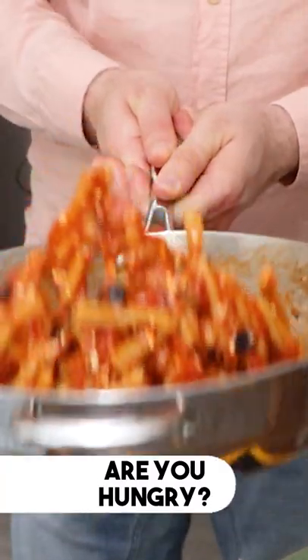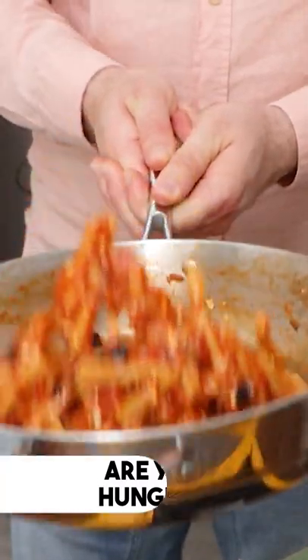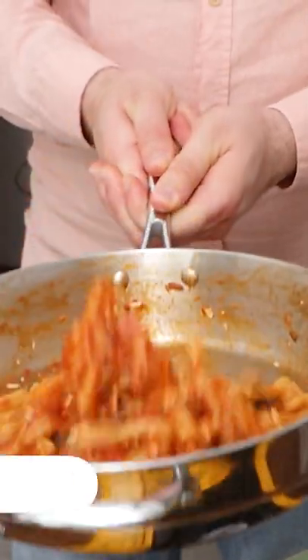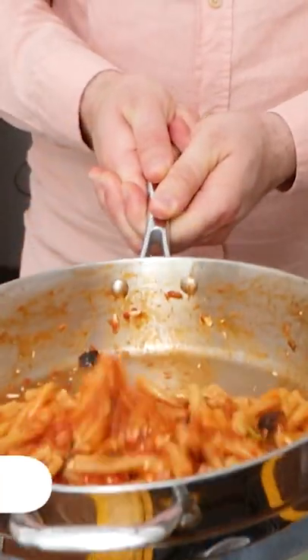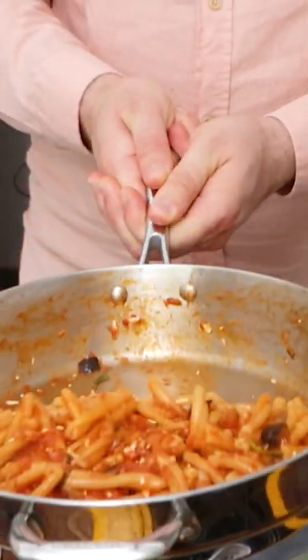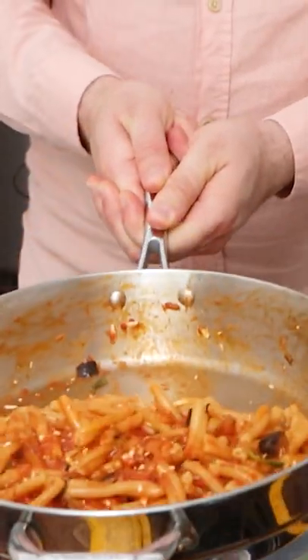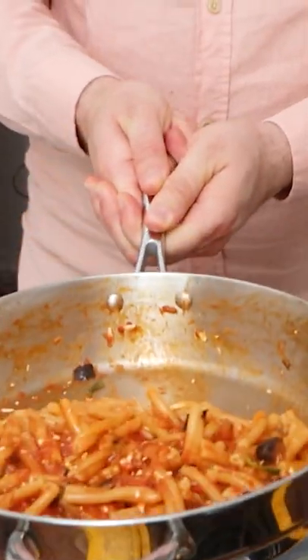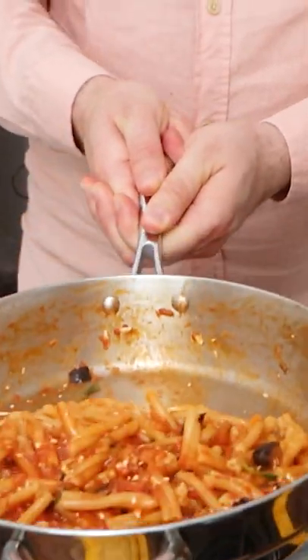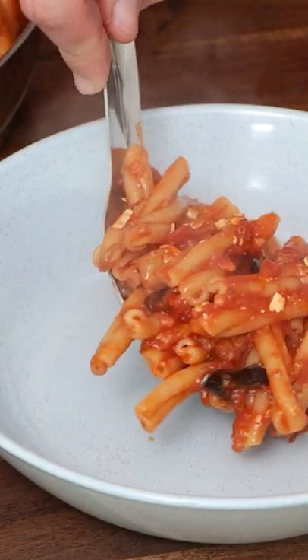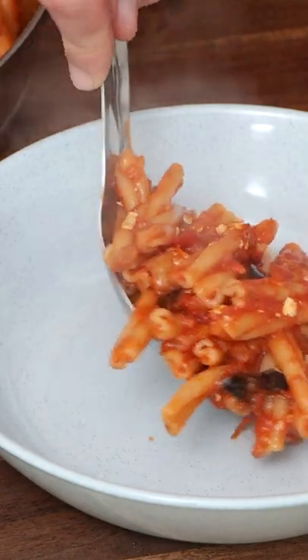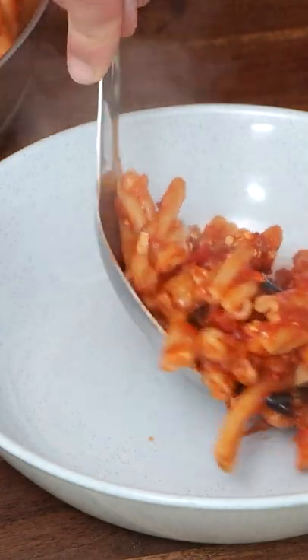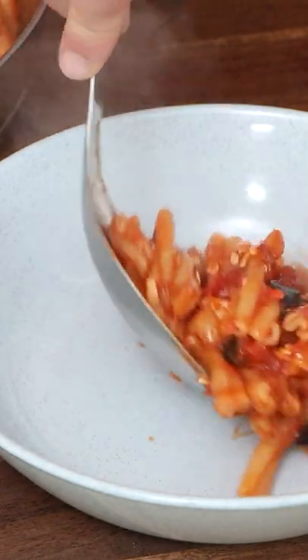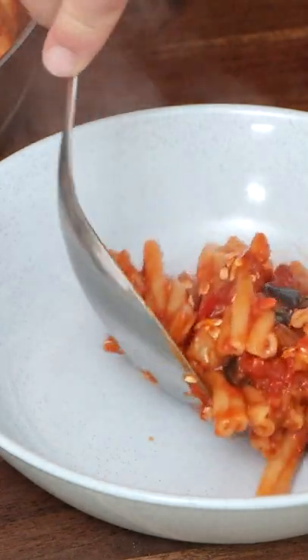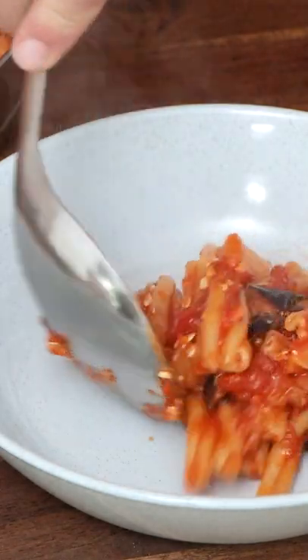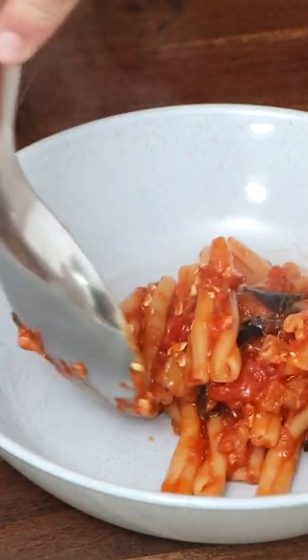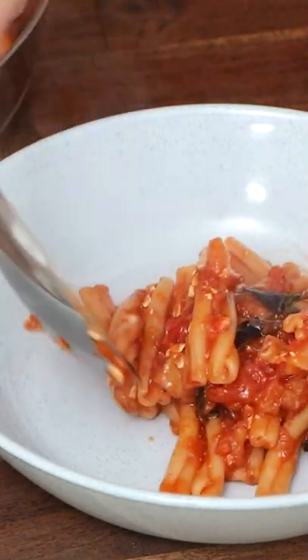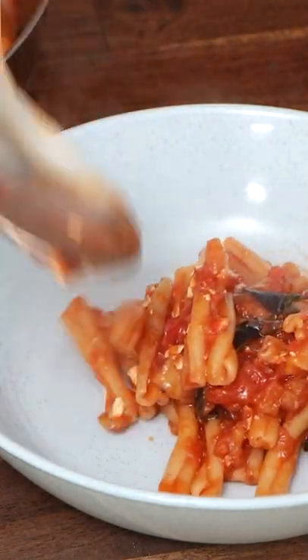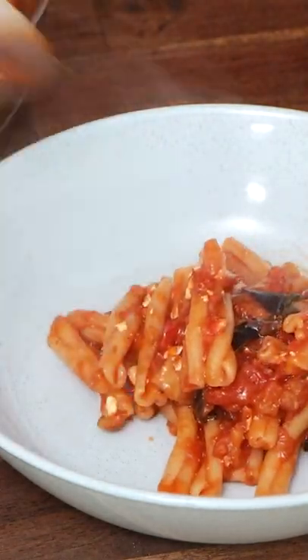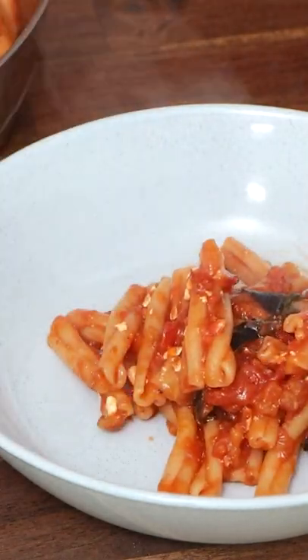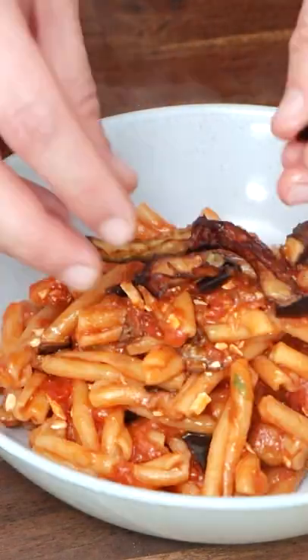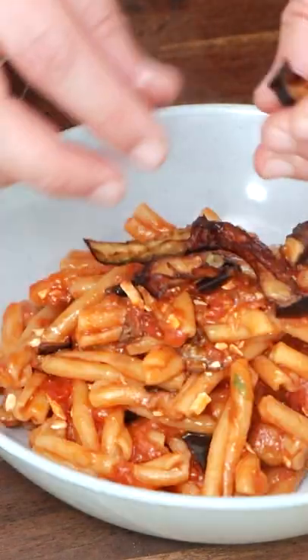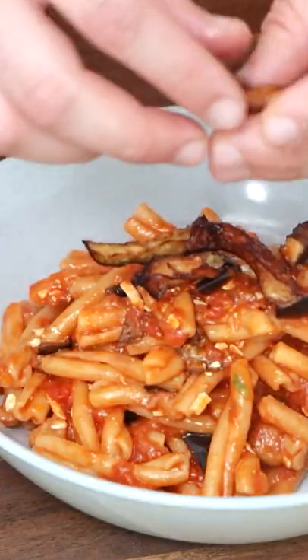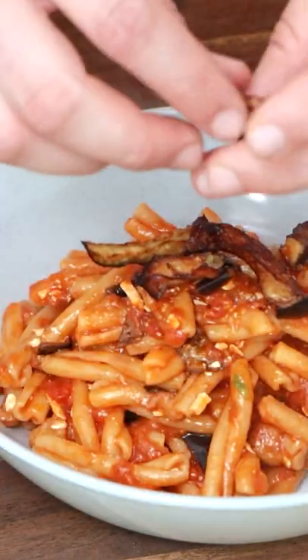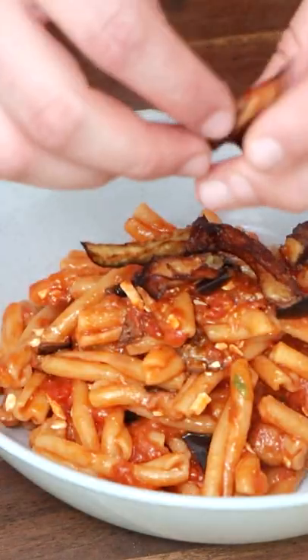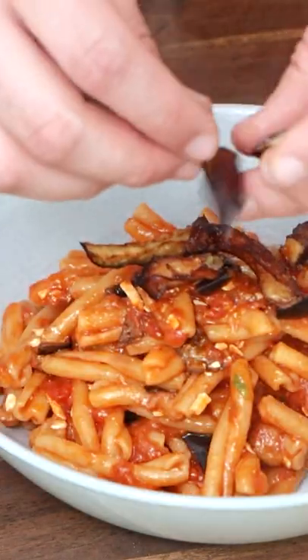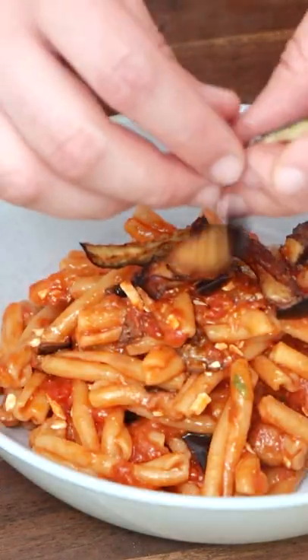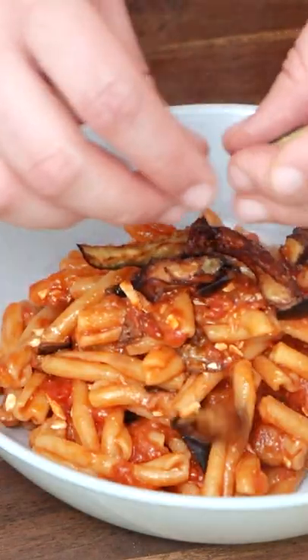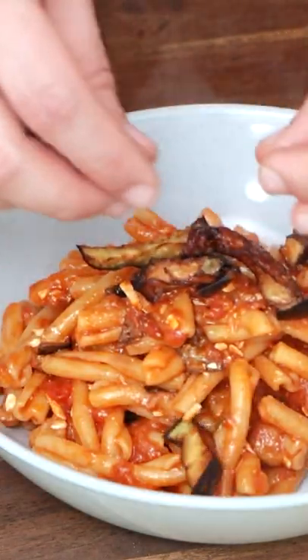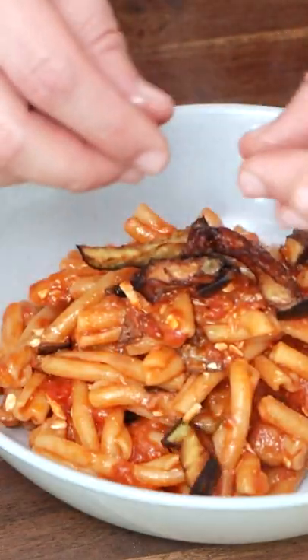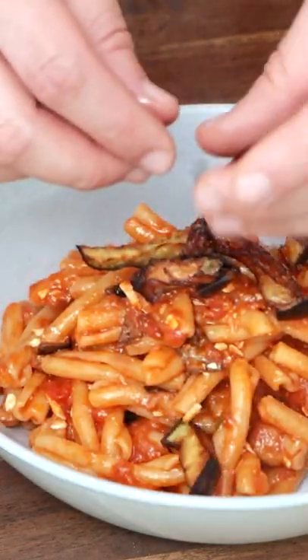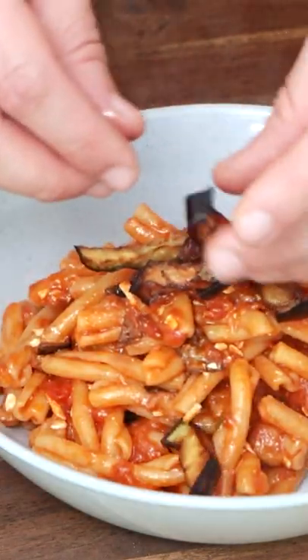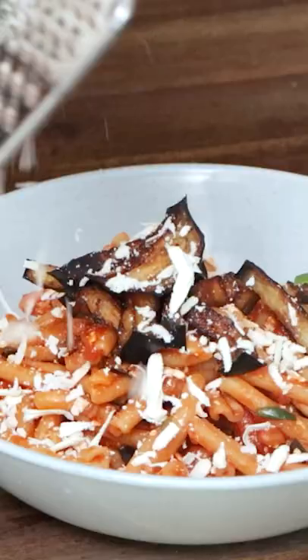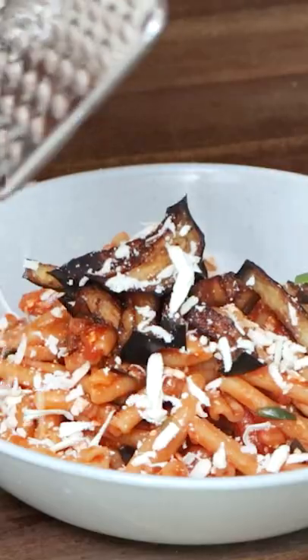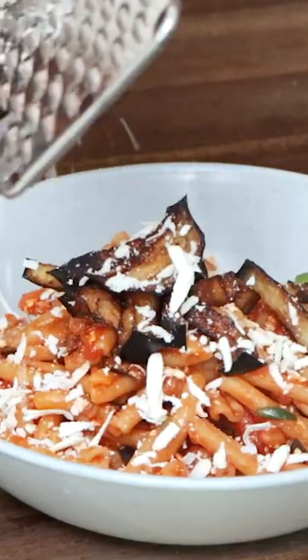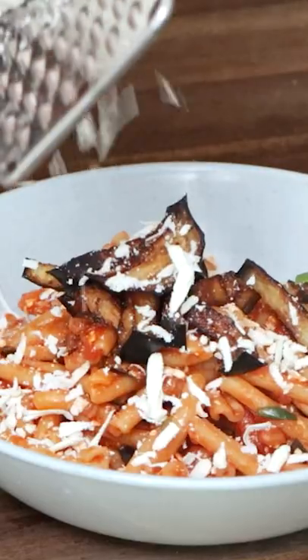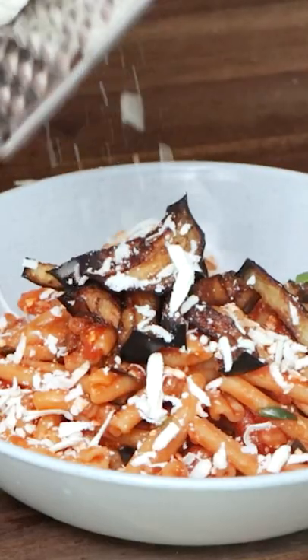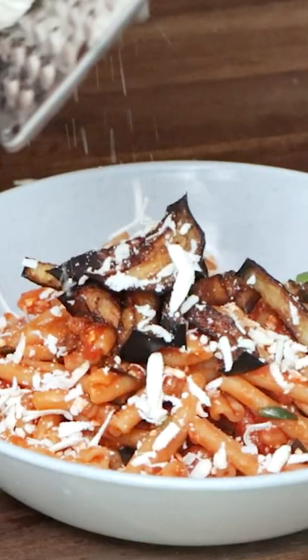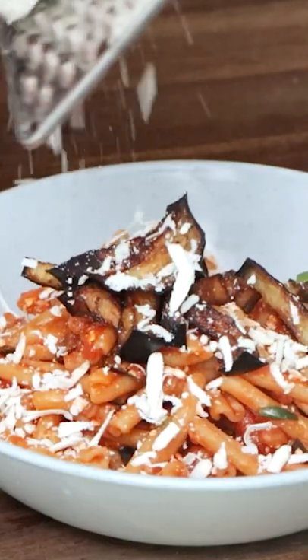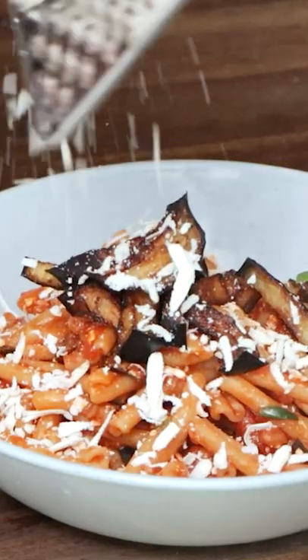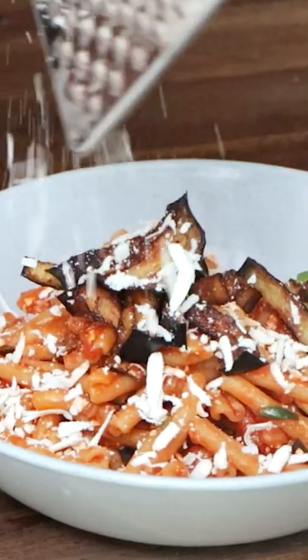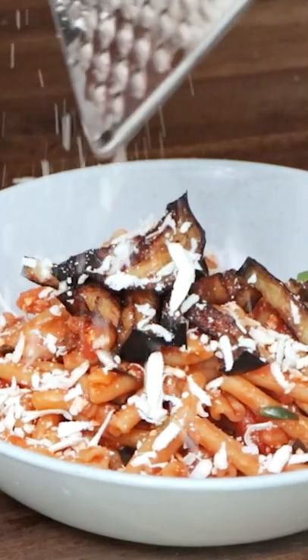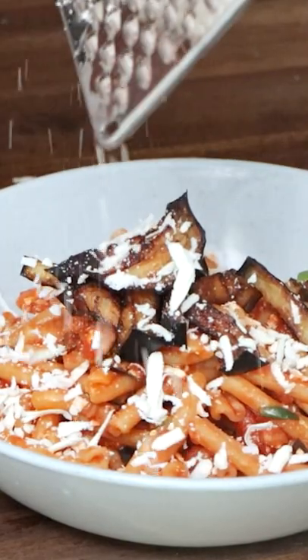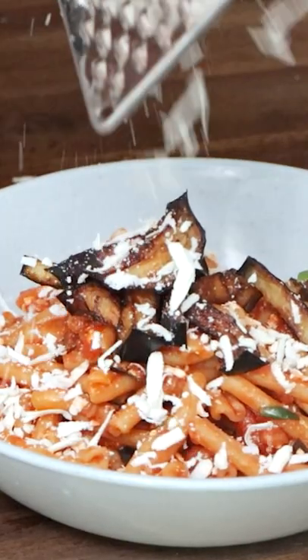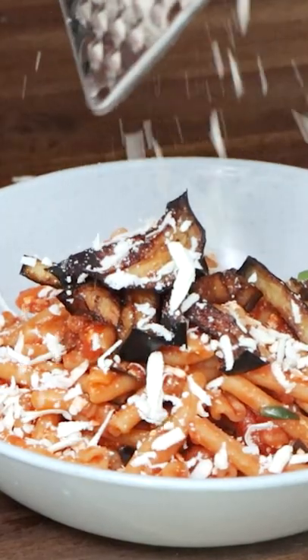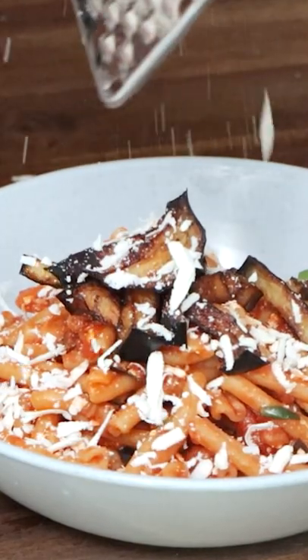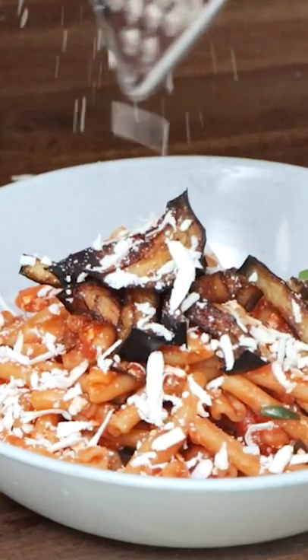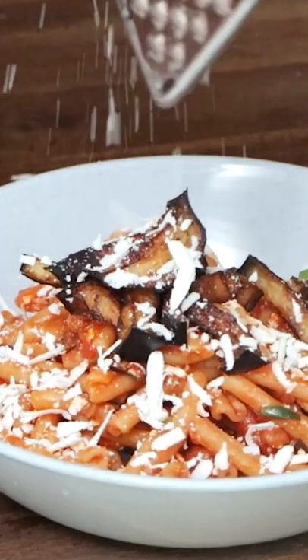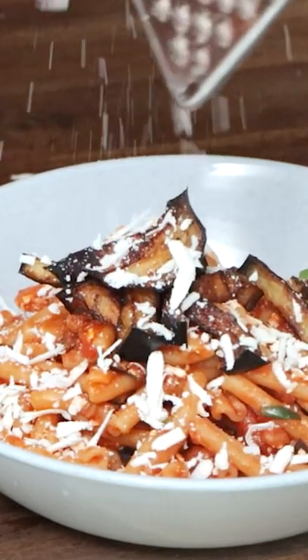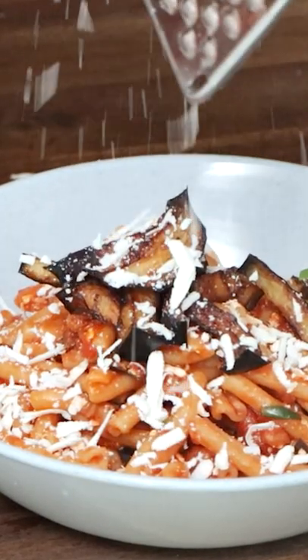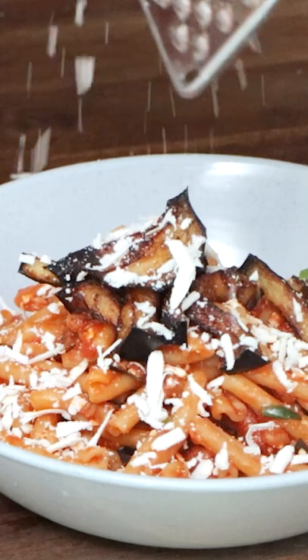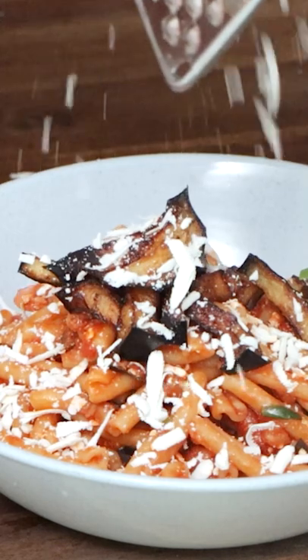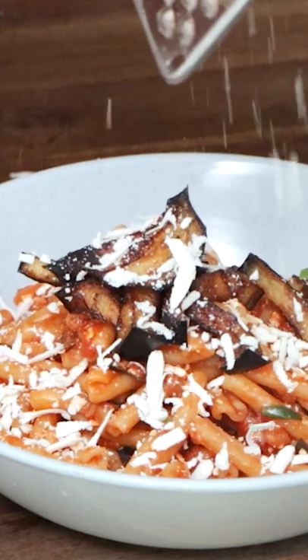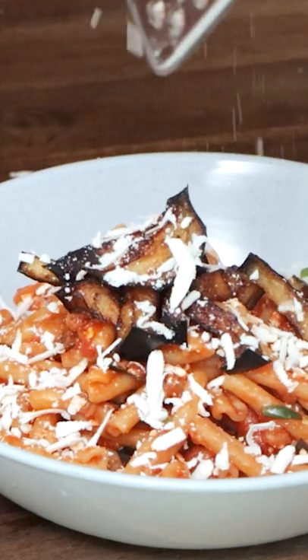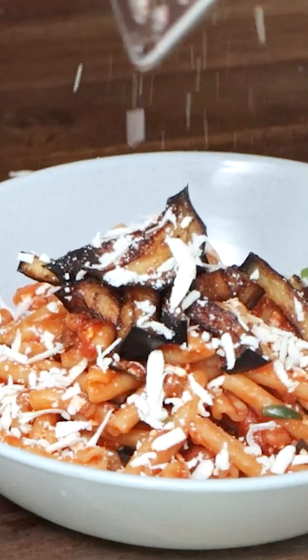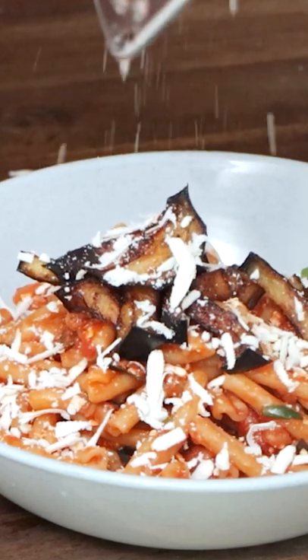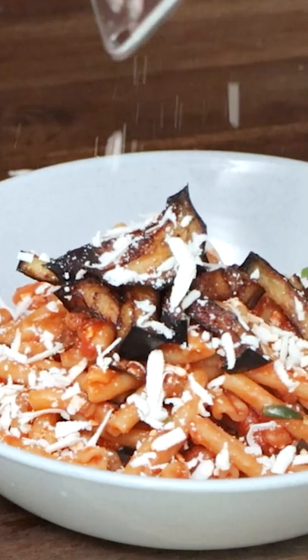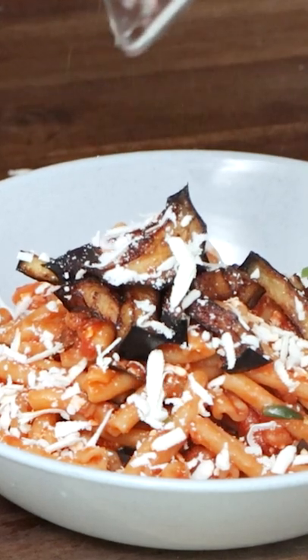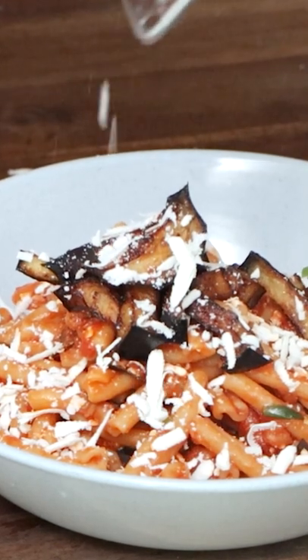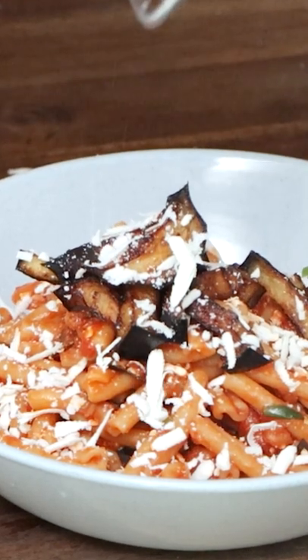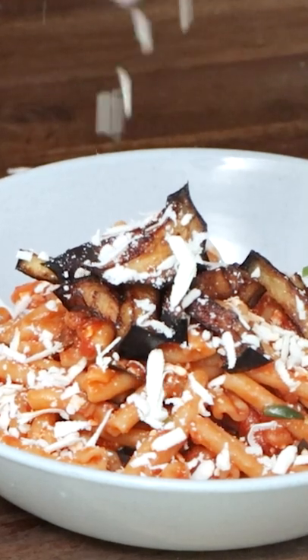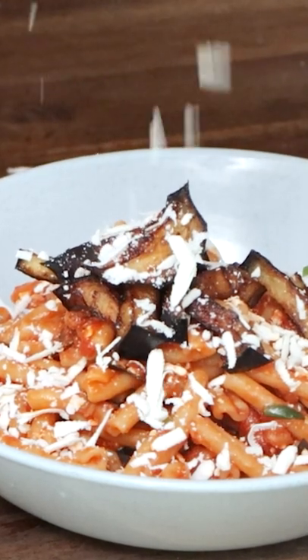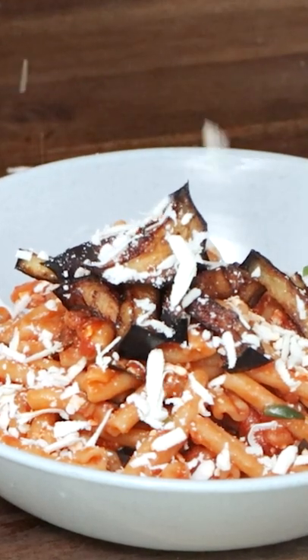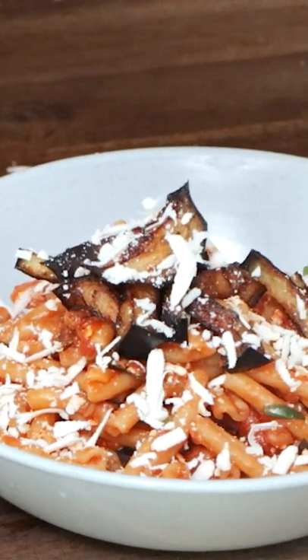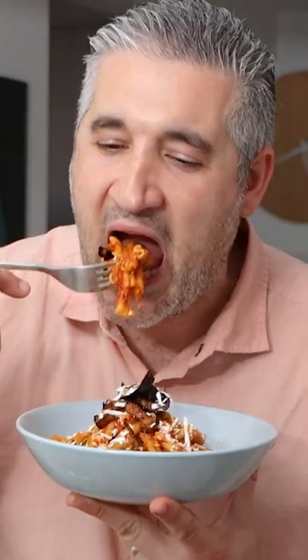Now you serve it, and what you do is put more ricotta on top, more eggplant for display and decoration, and you enjoy. Buon appetito!